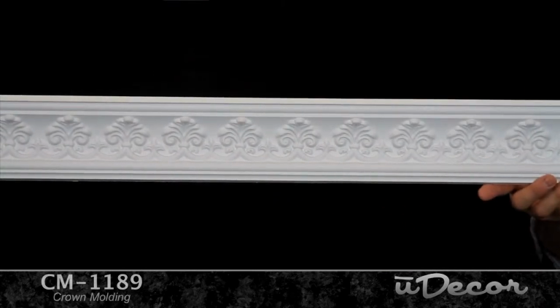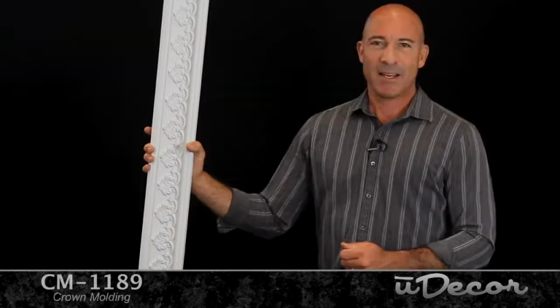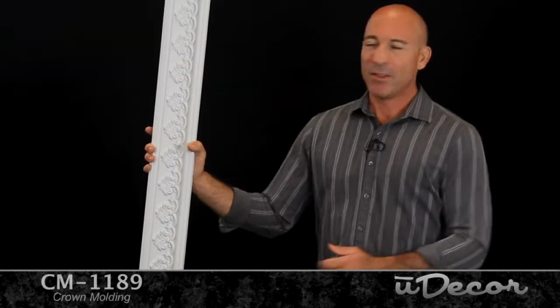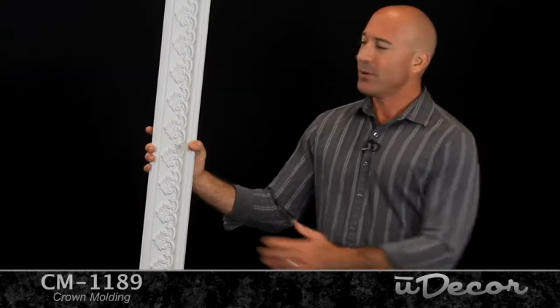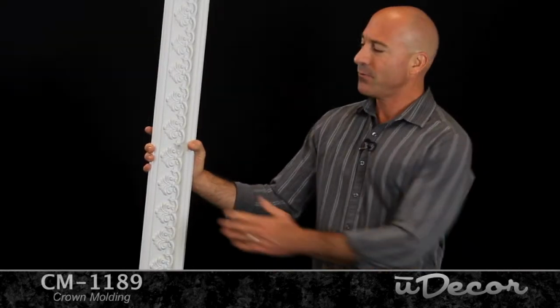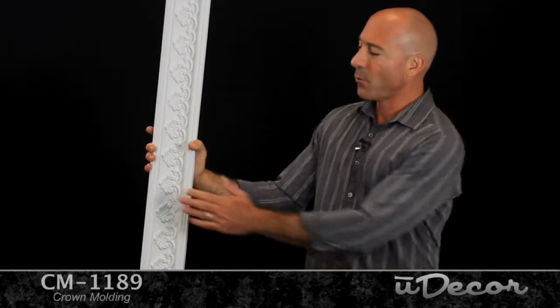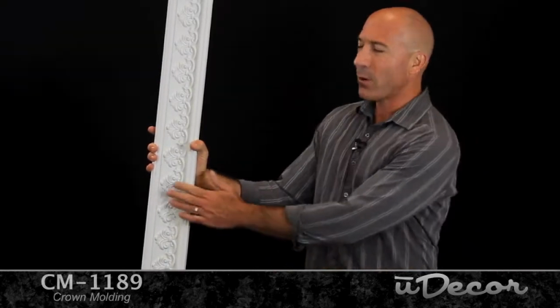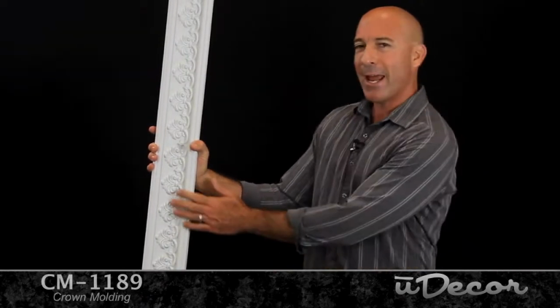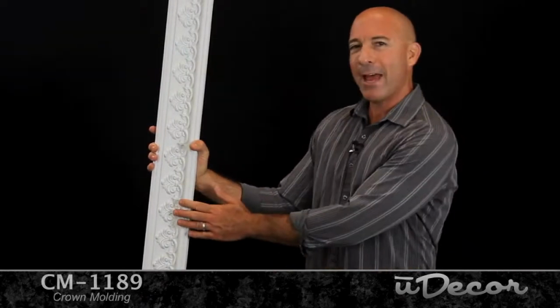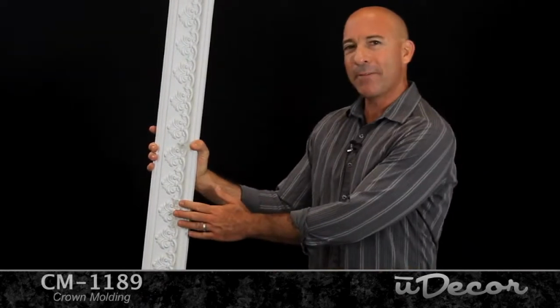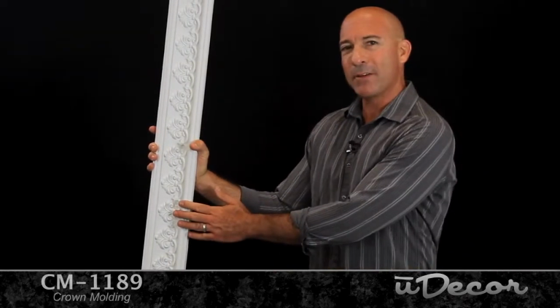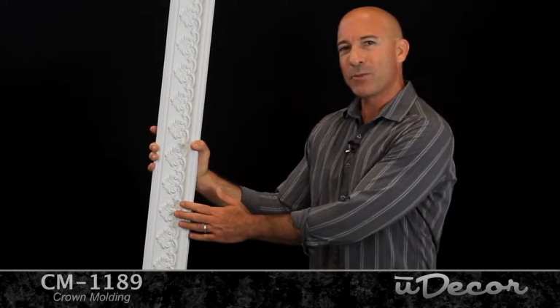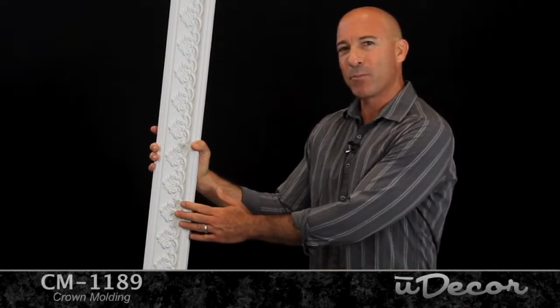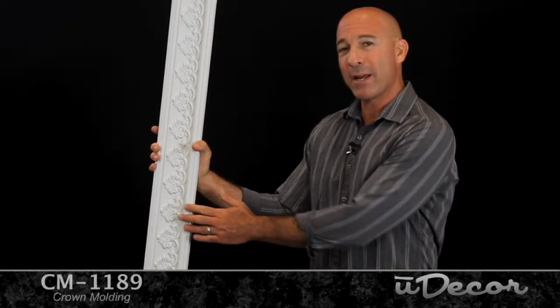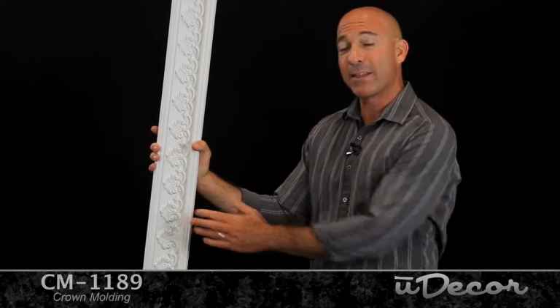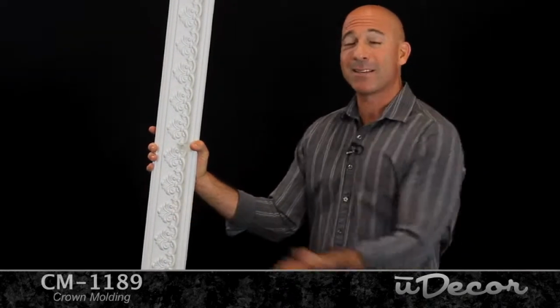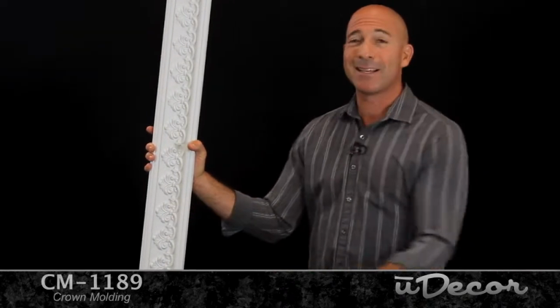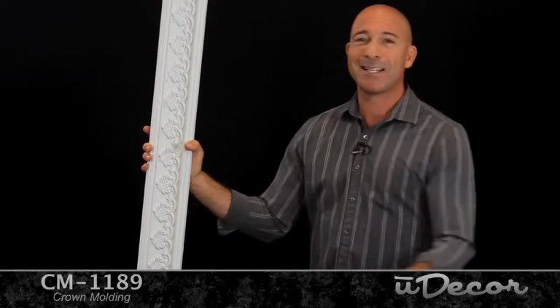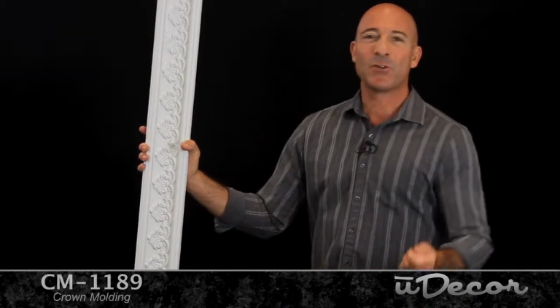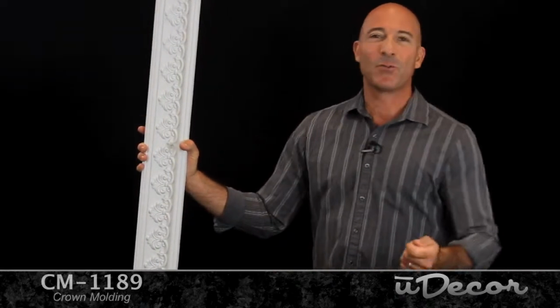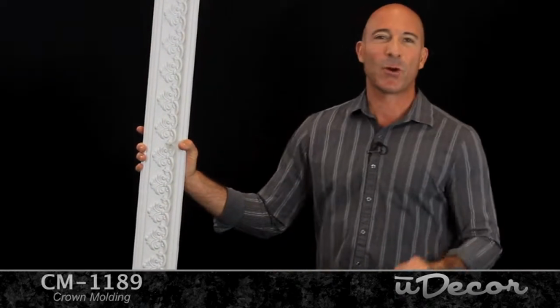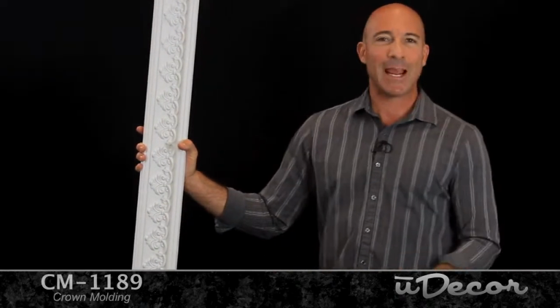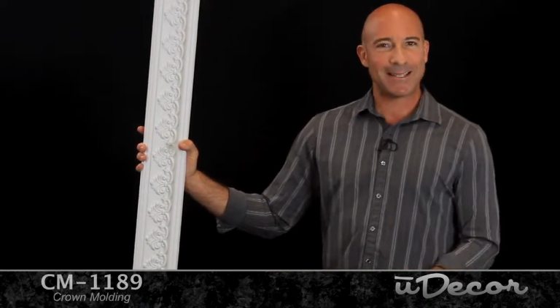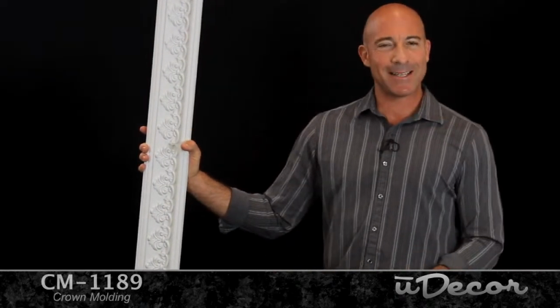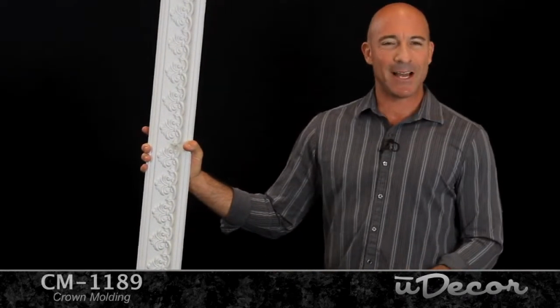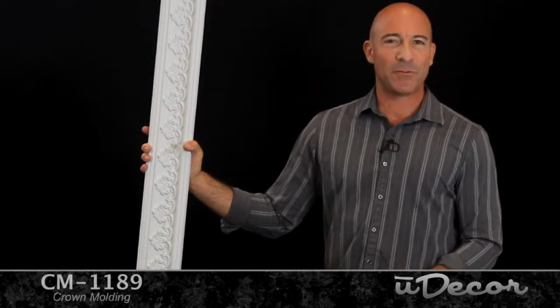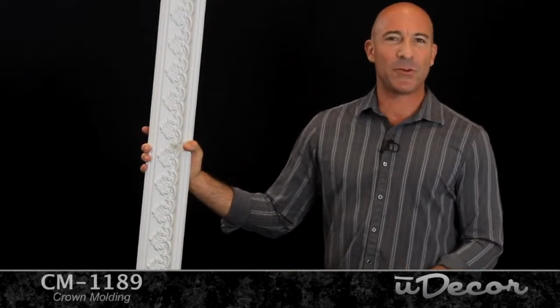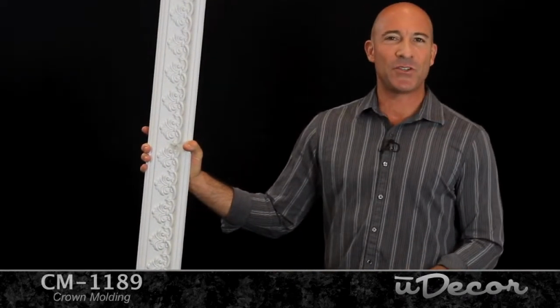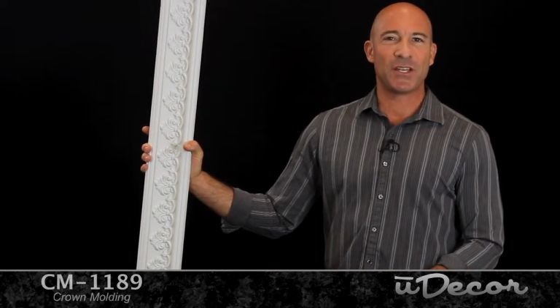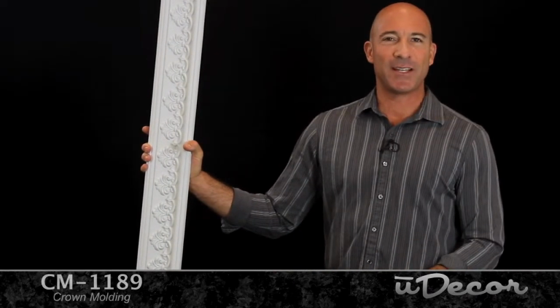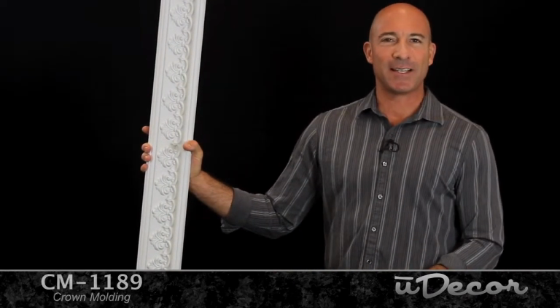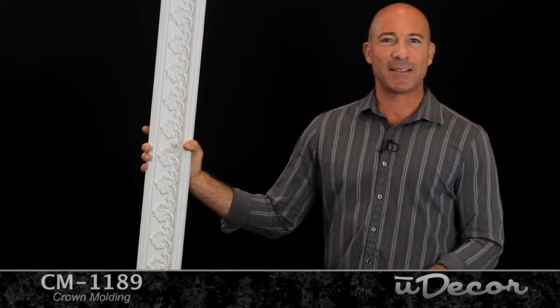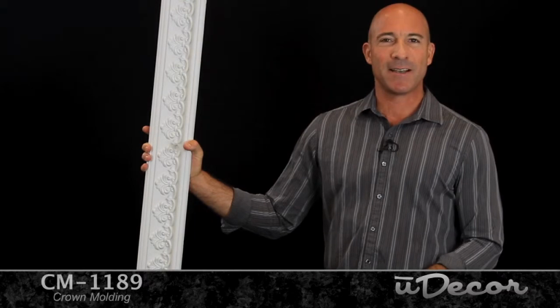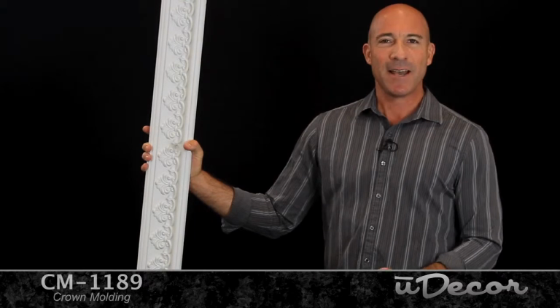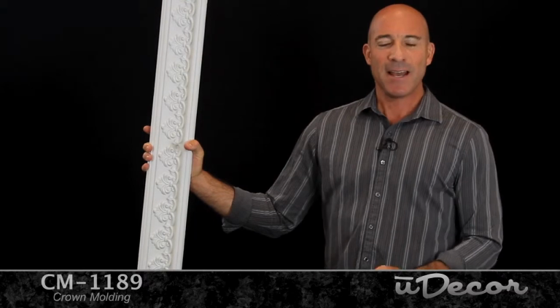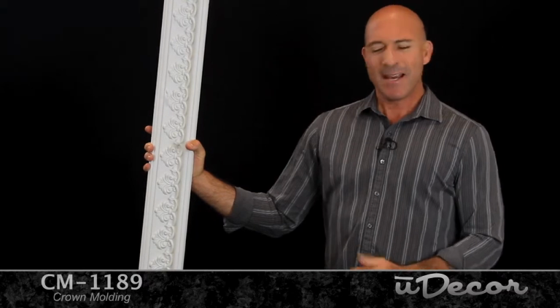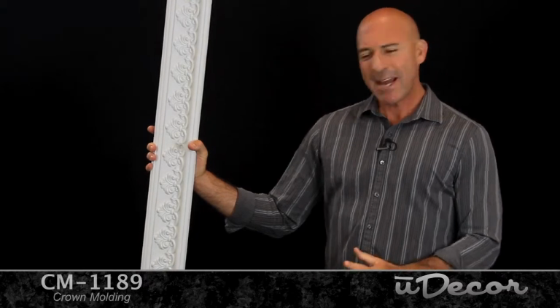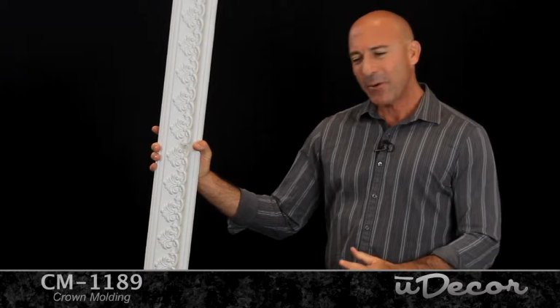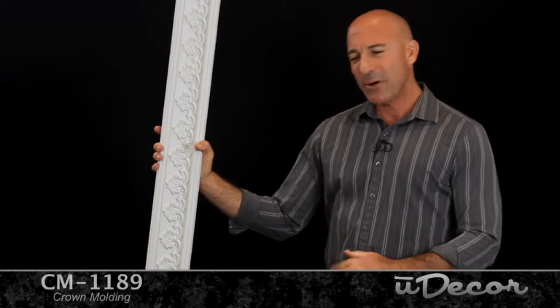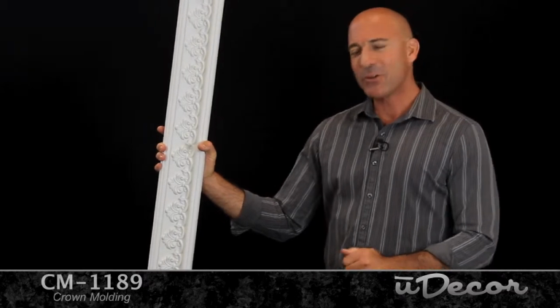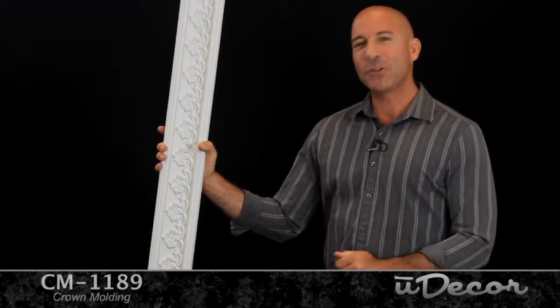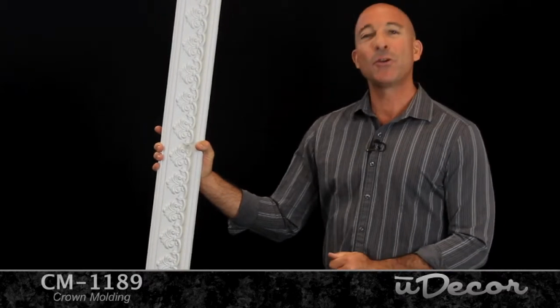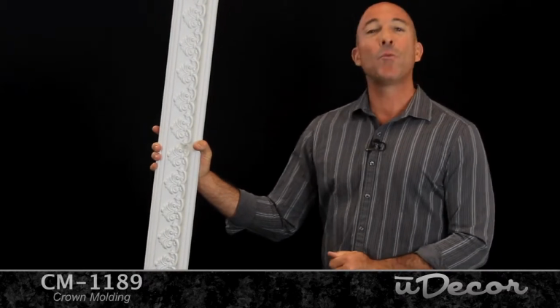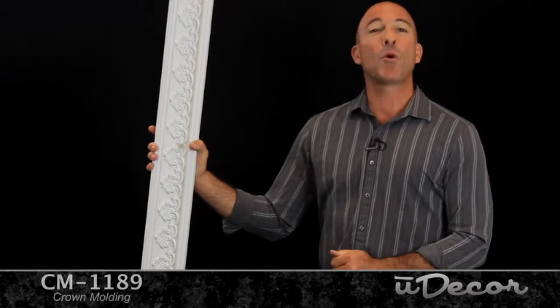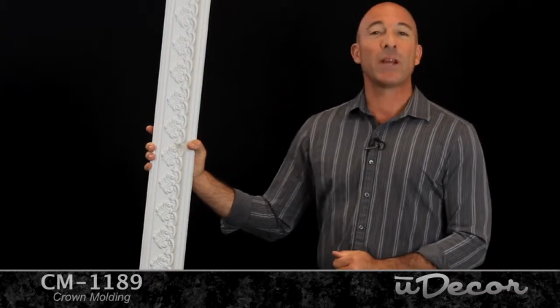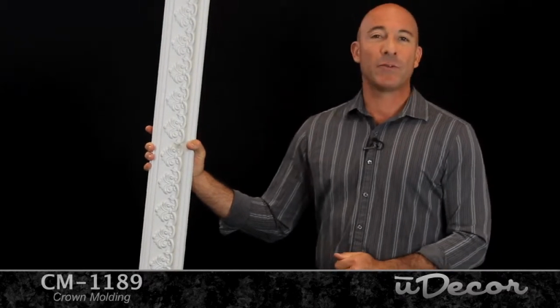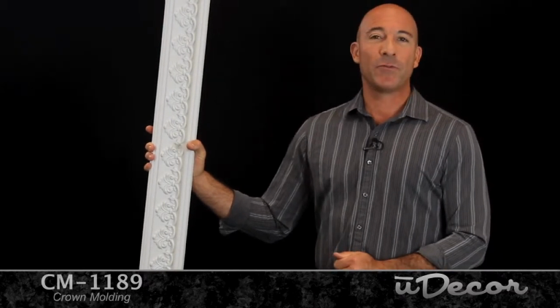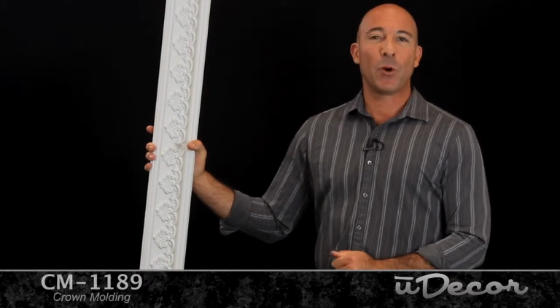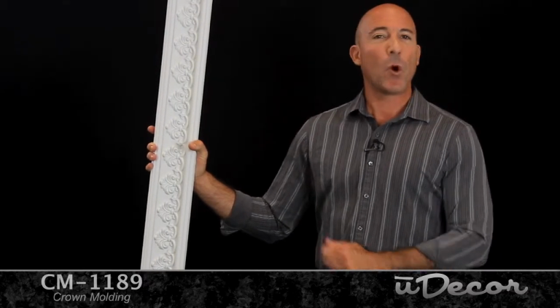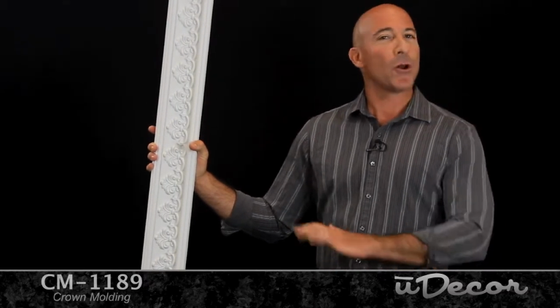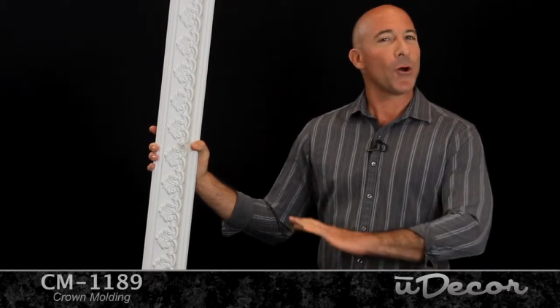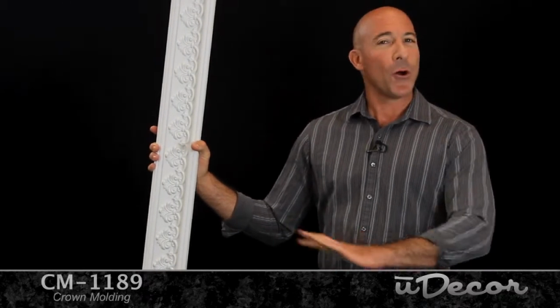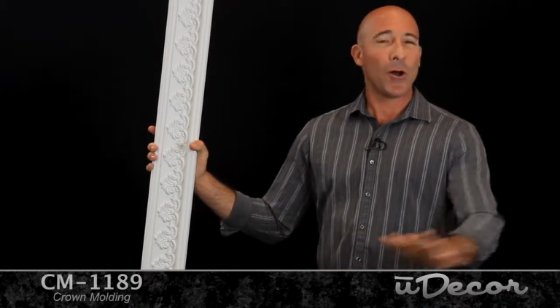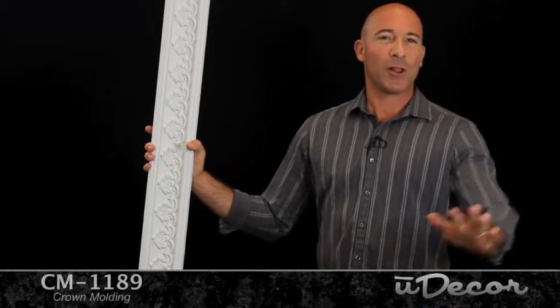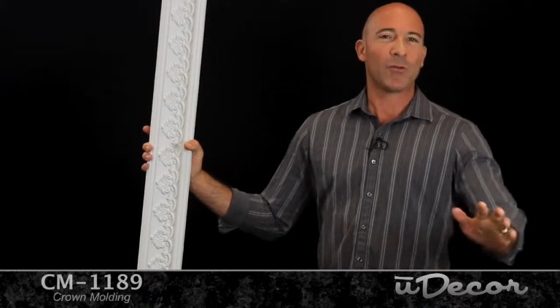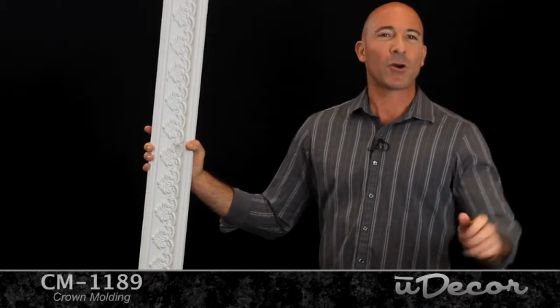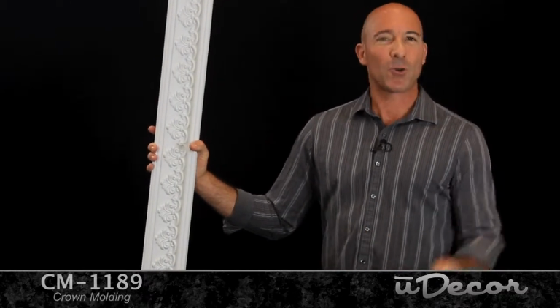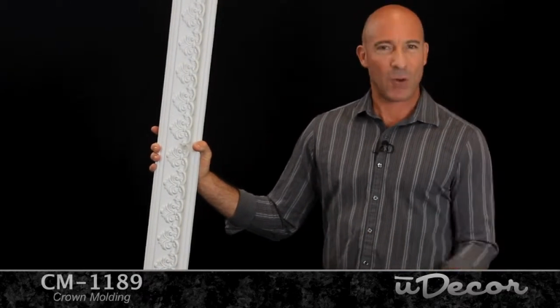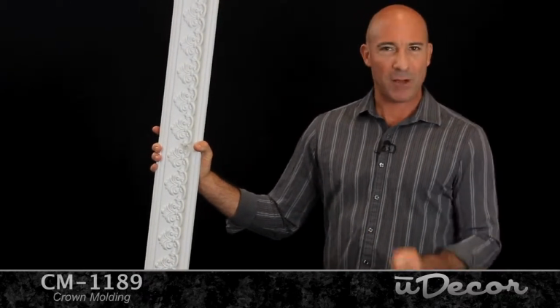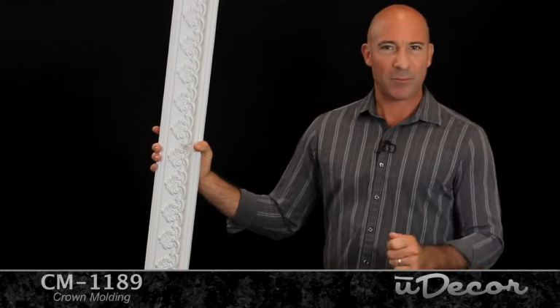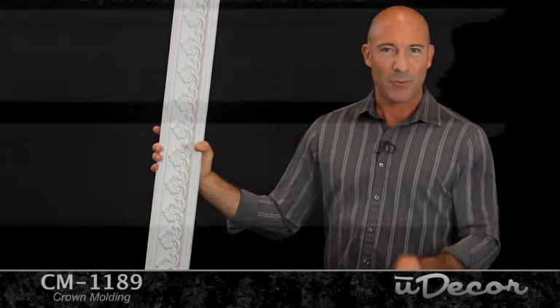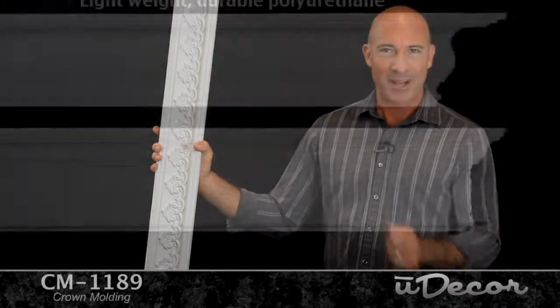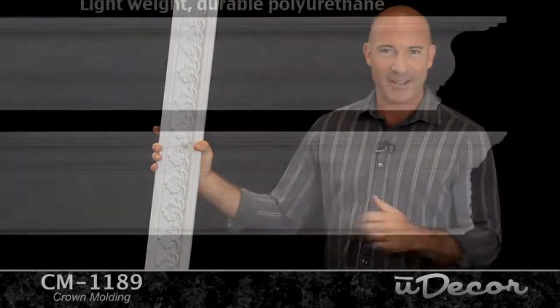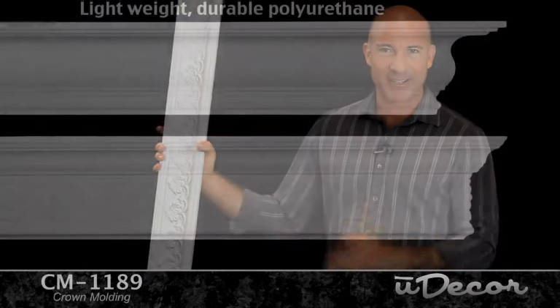The four and a half inch breadth is ideal for eight to nine foot ceilings. Here's a little more info on all of our crown products.